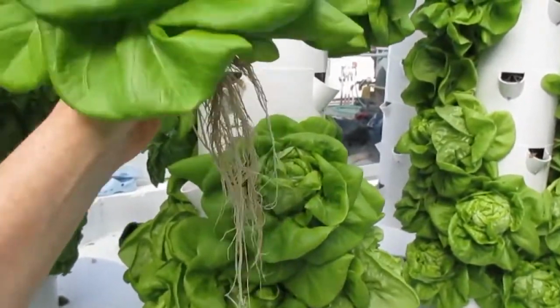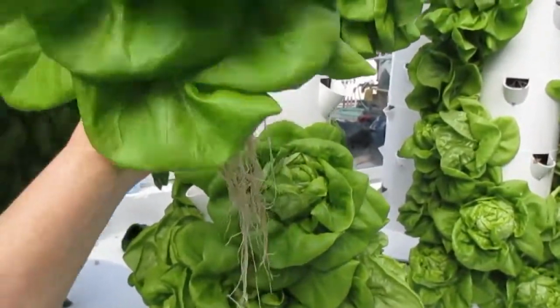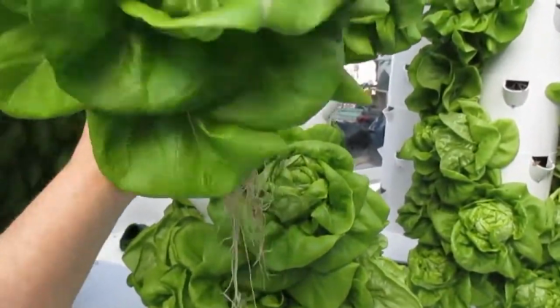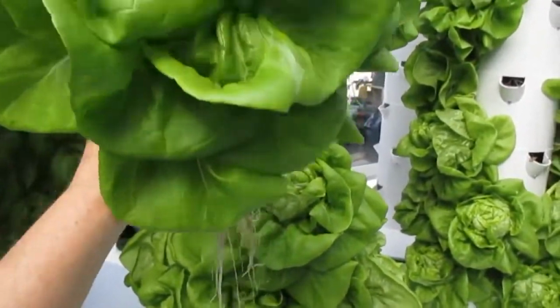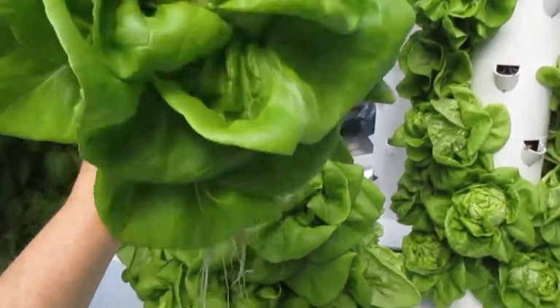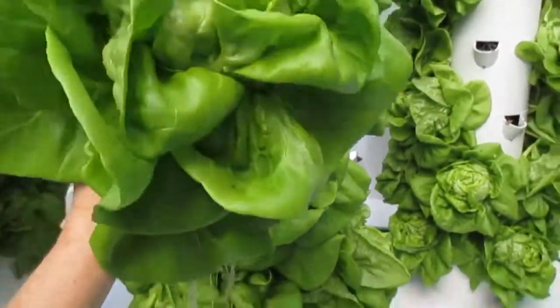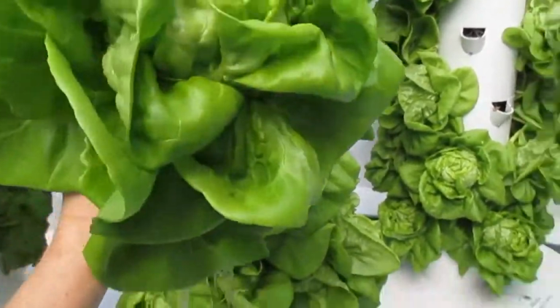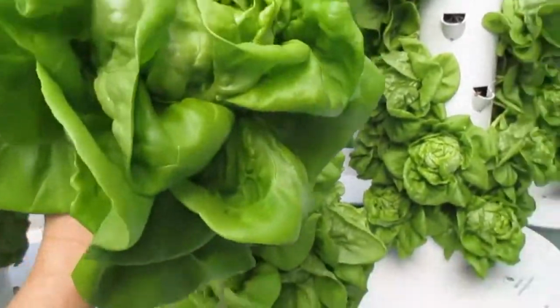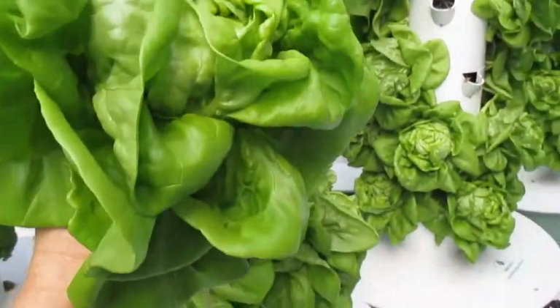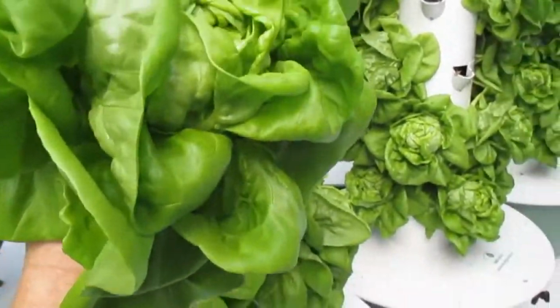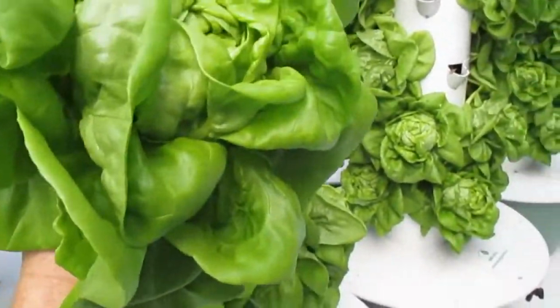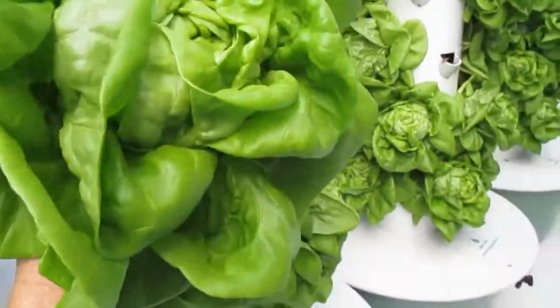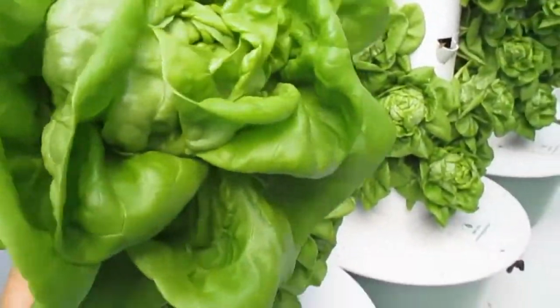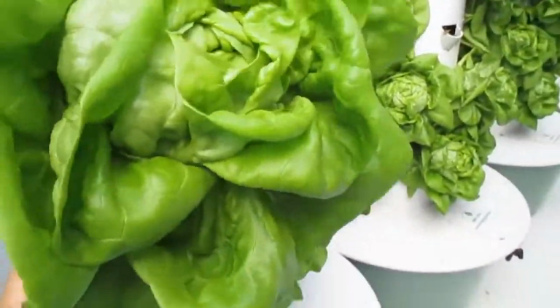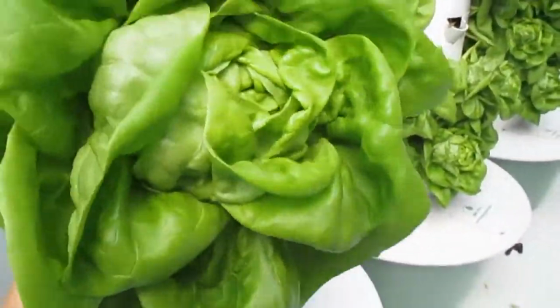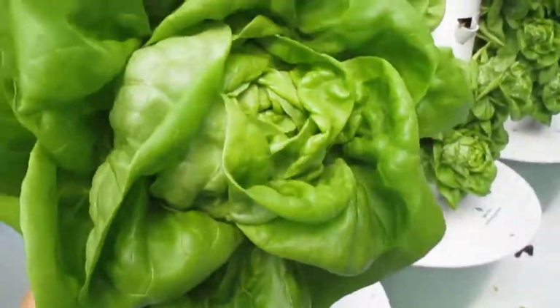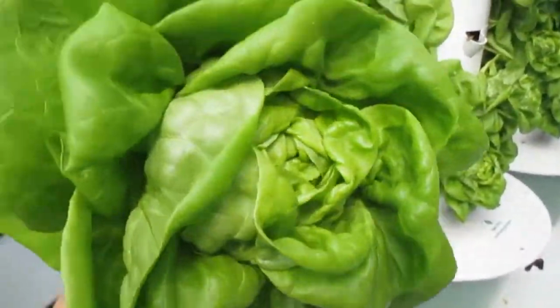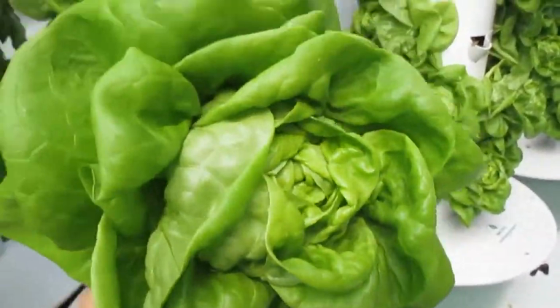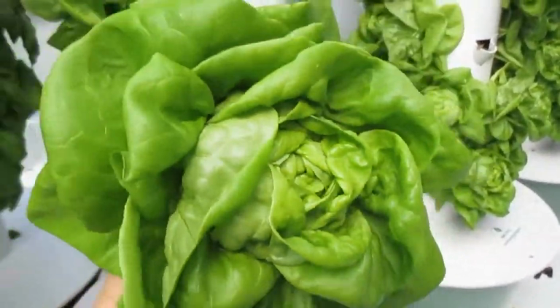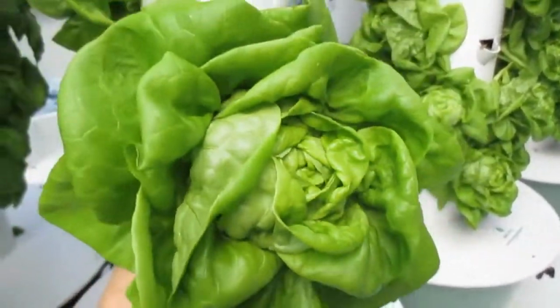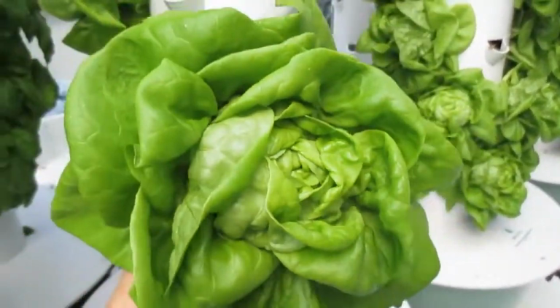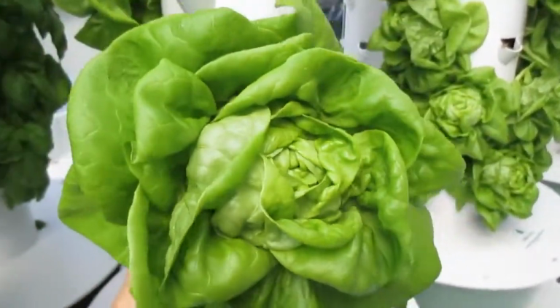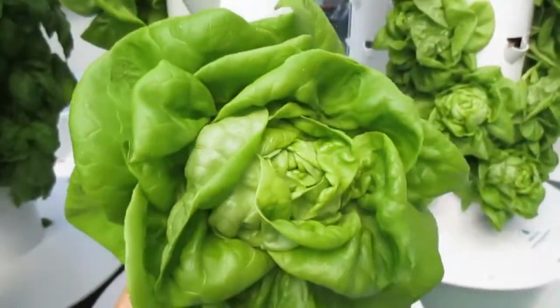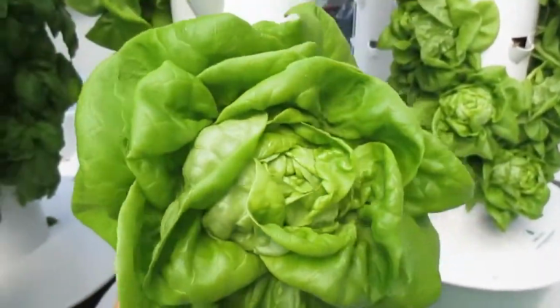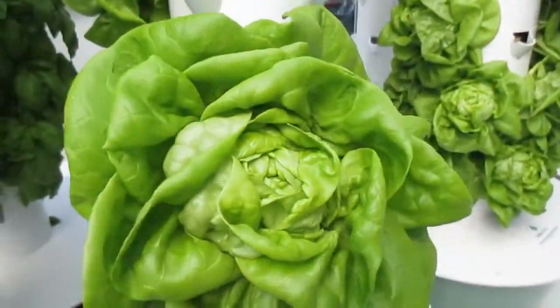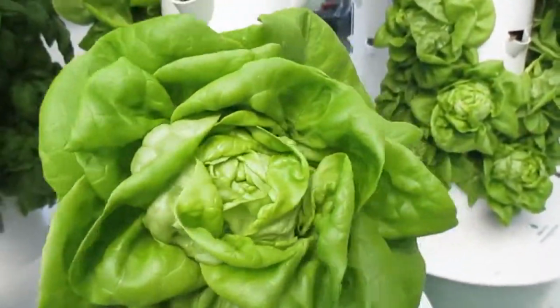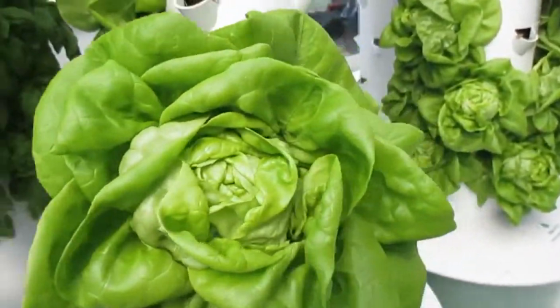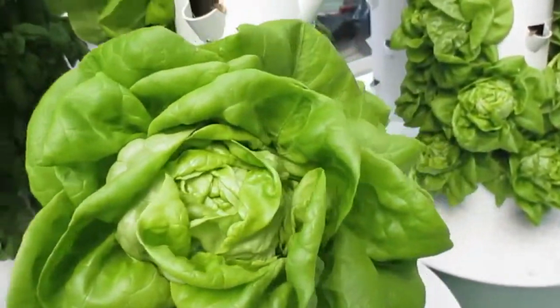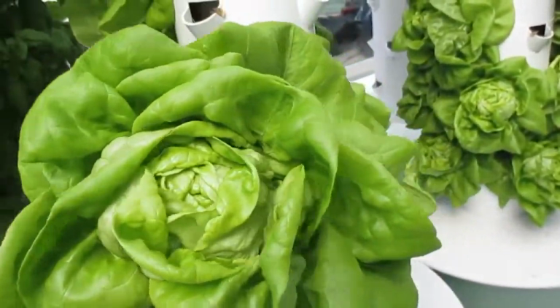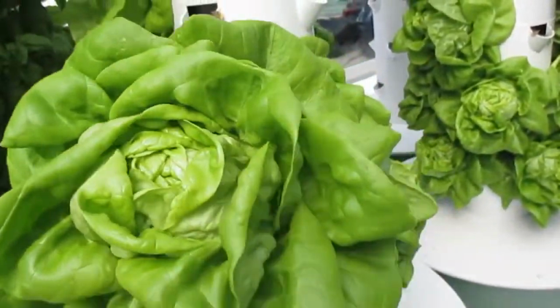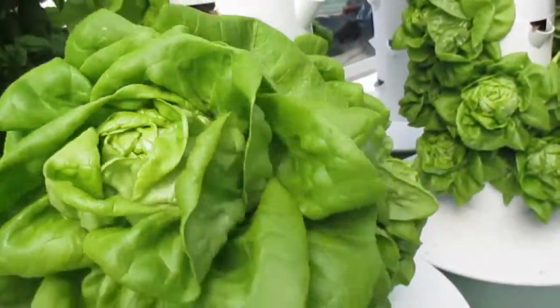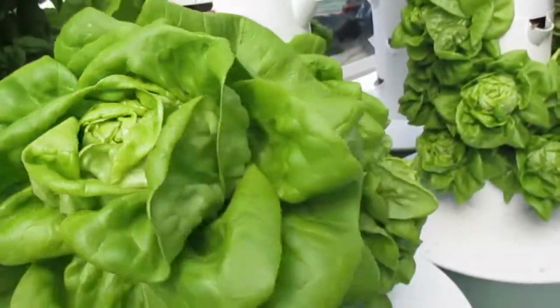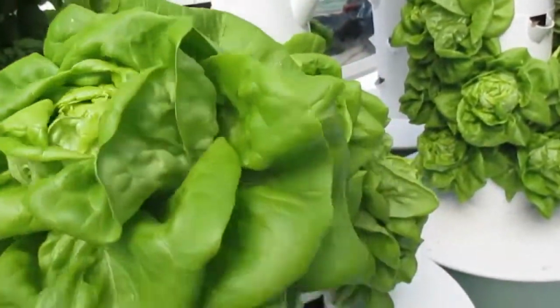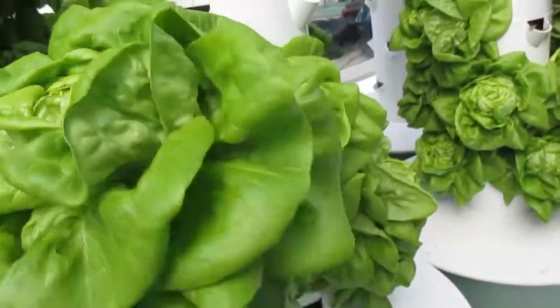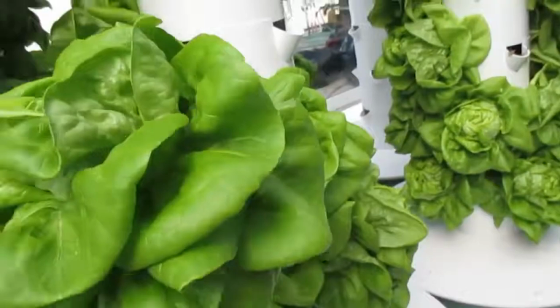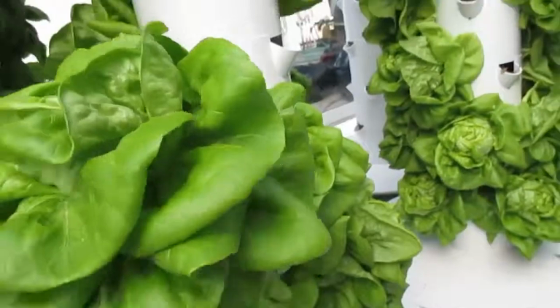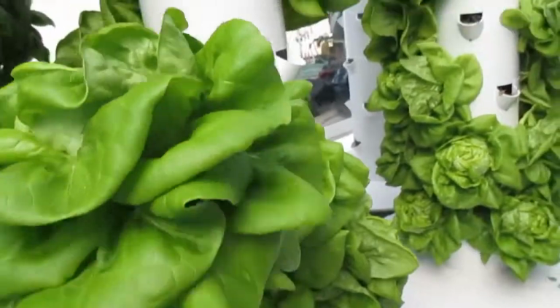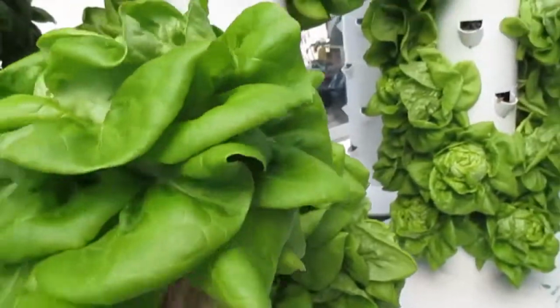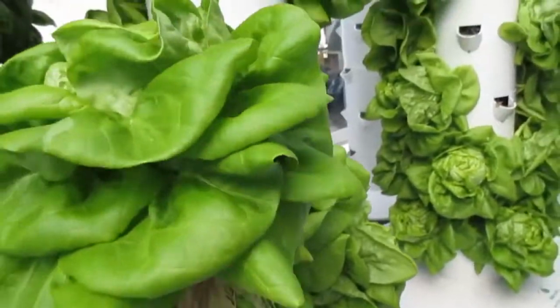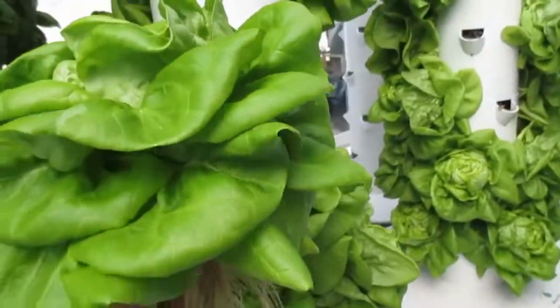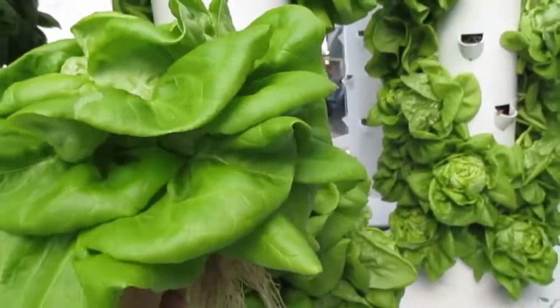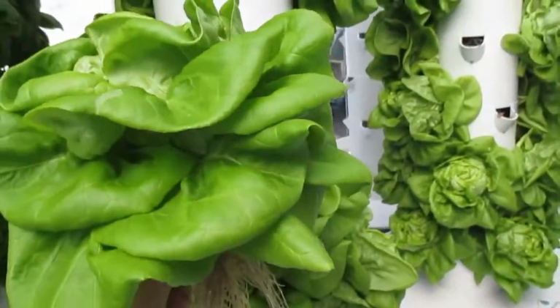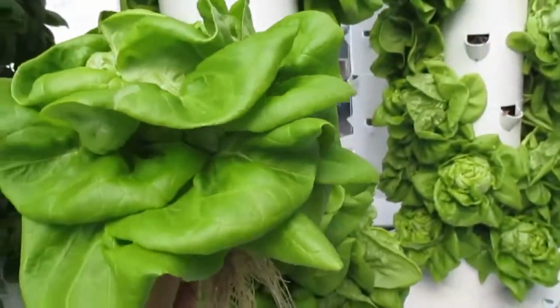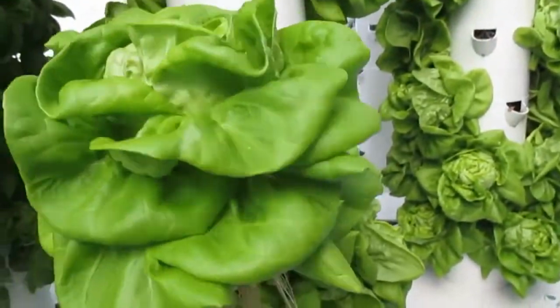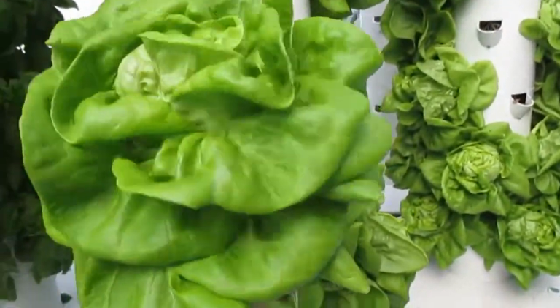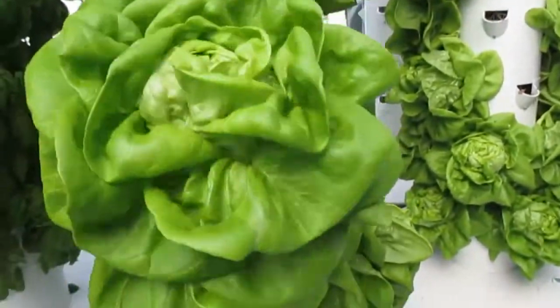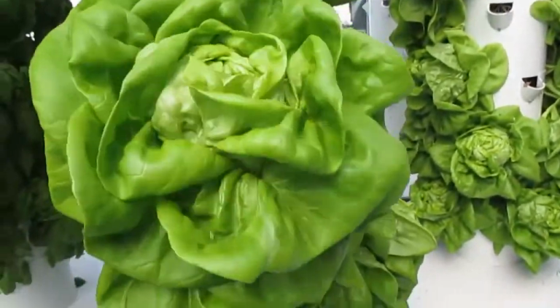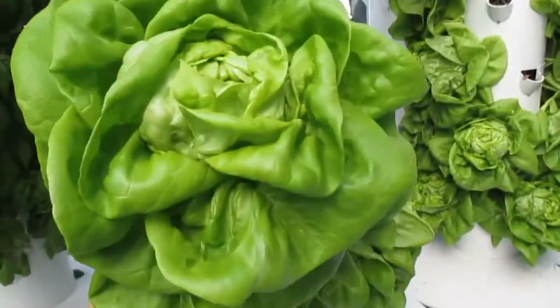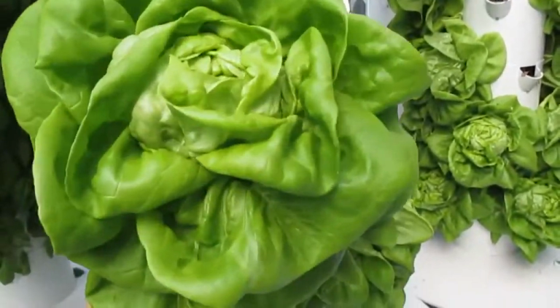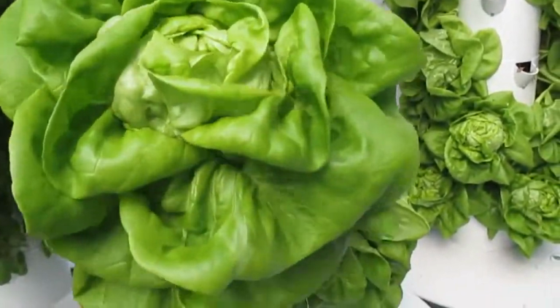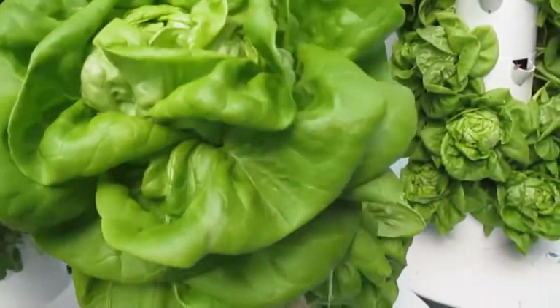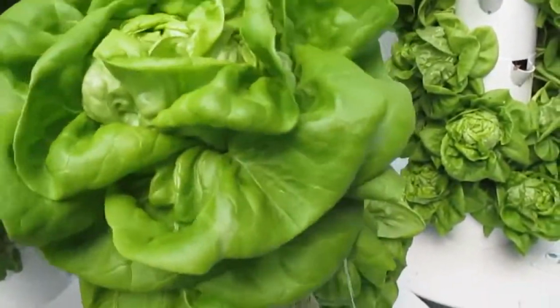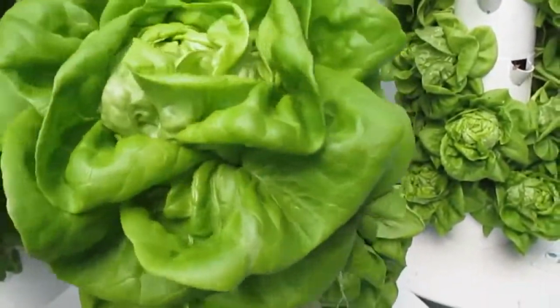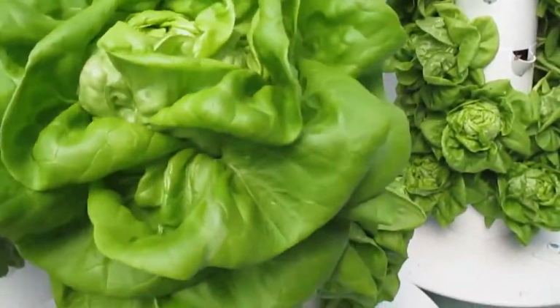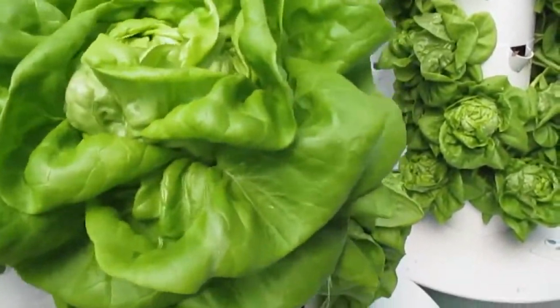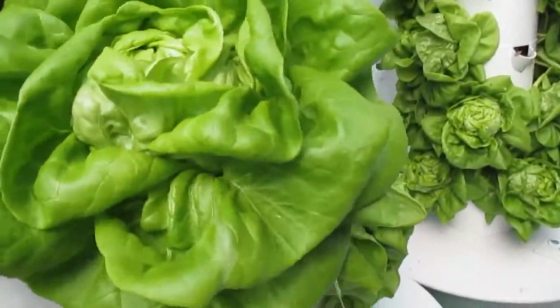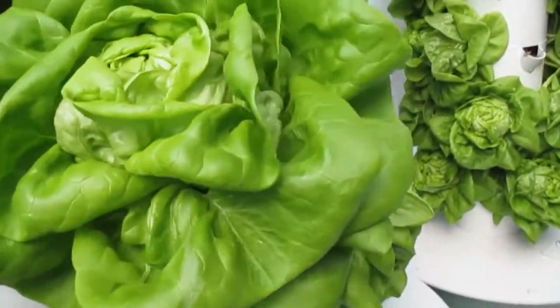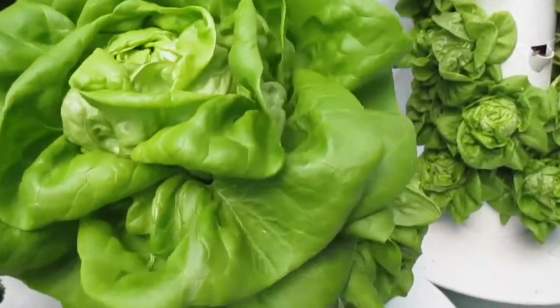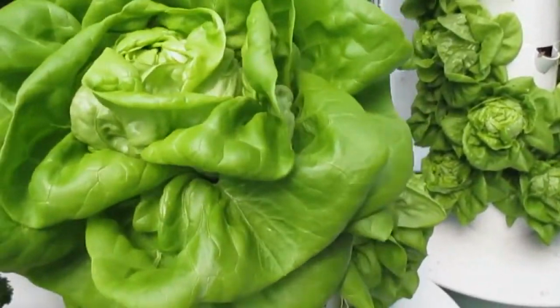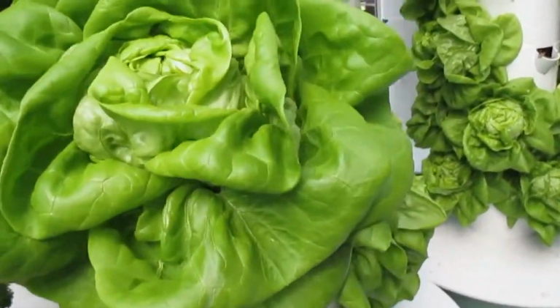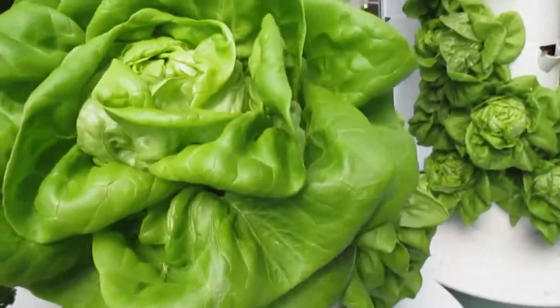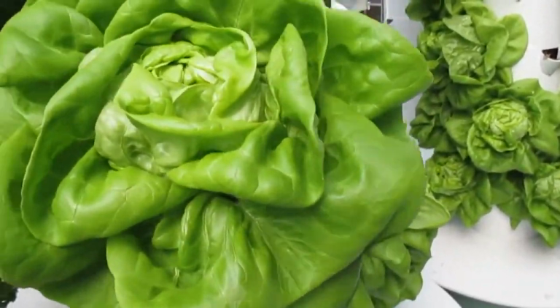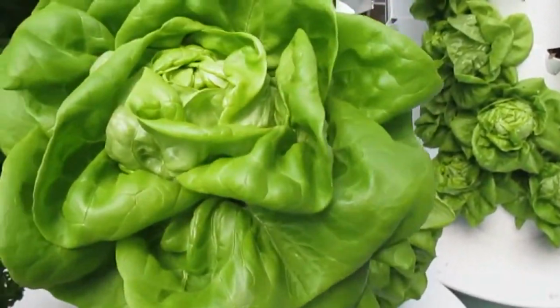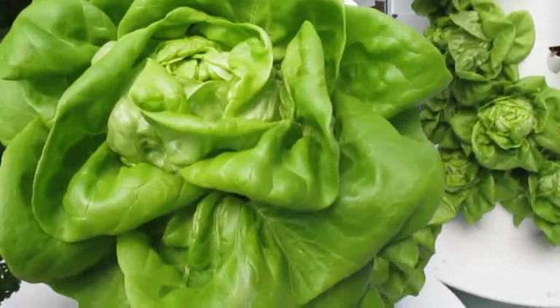Look at this beautiful plant — no bugs, no chemicals, and we've got a wonderful half-pound bib lettuce.